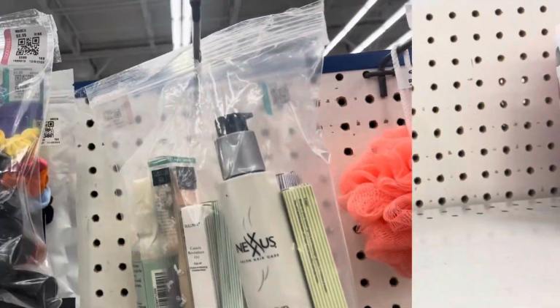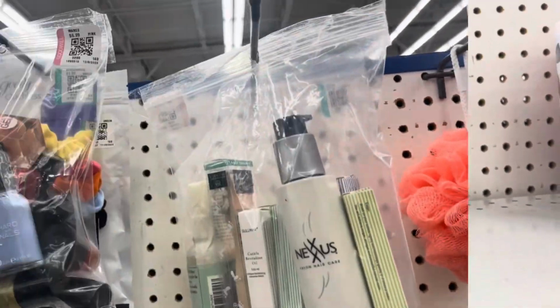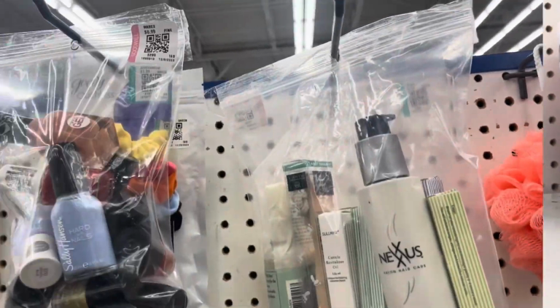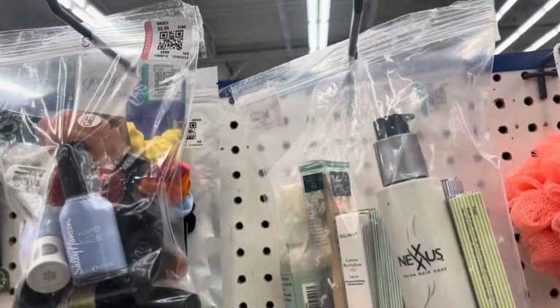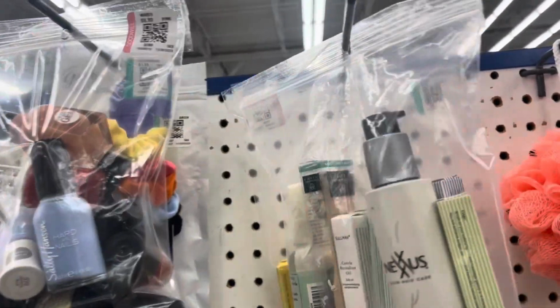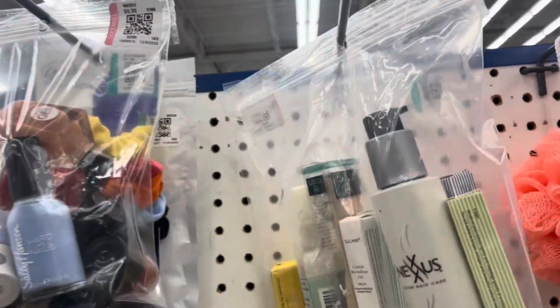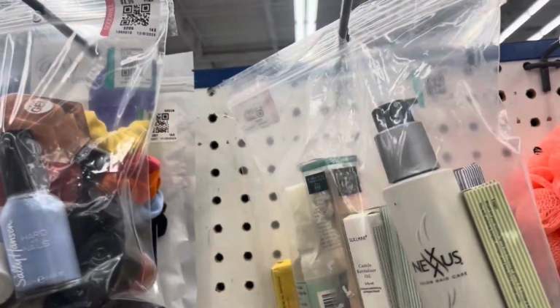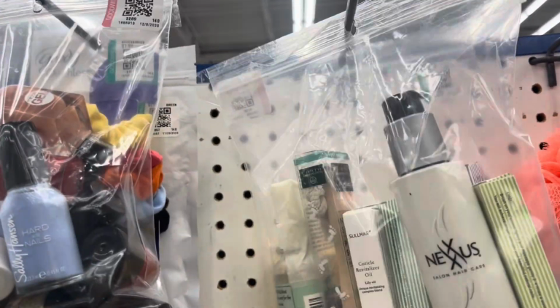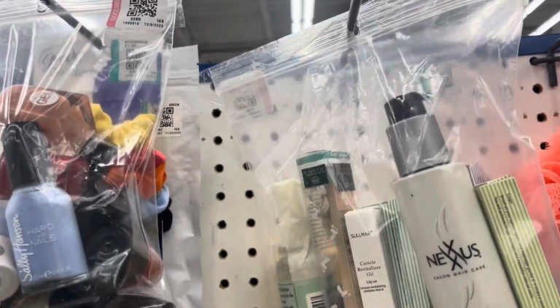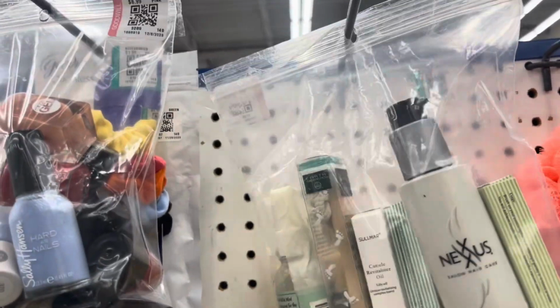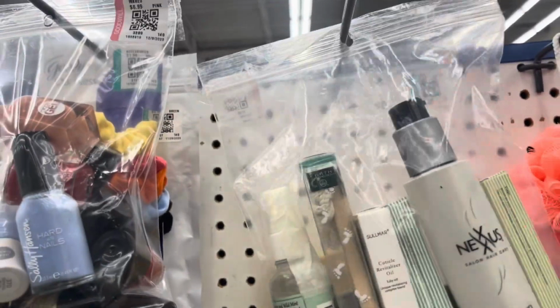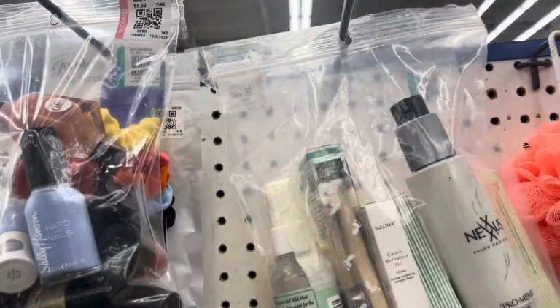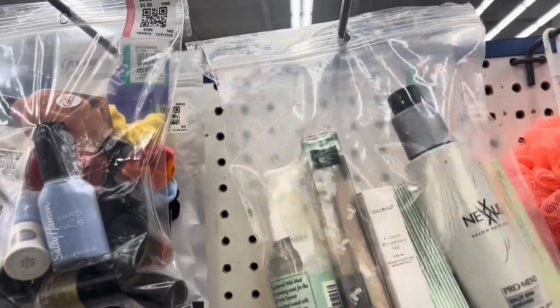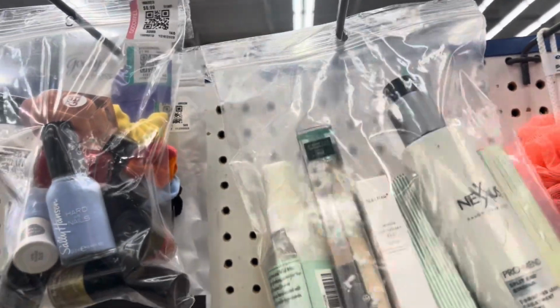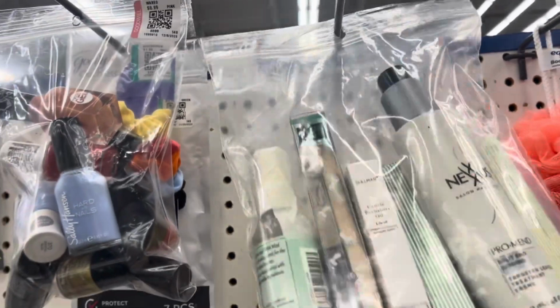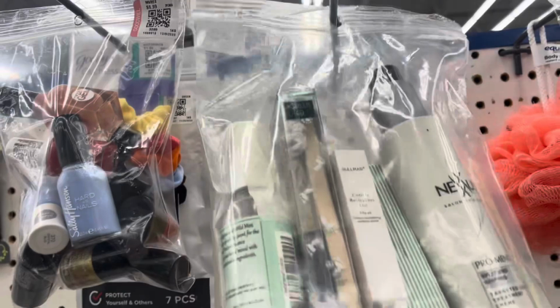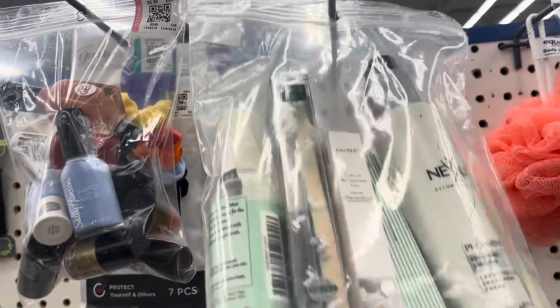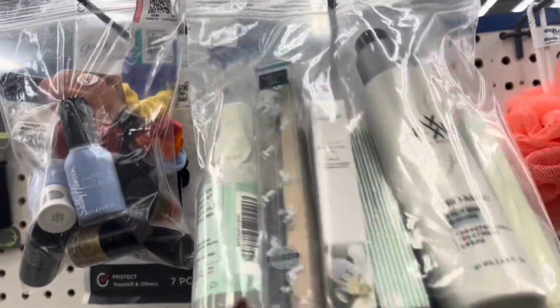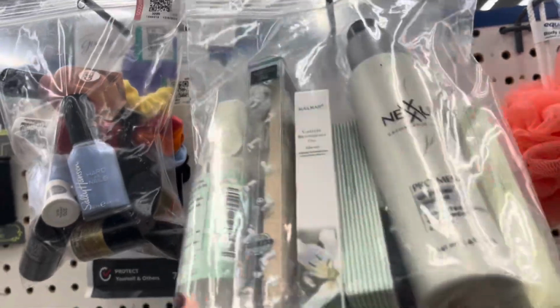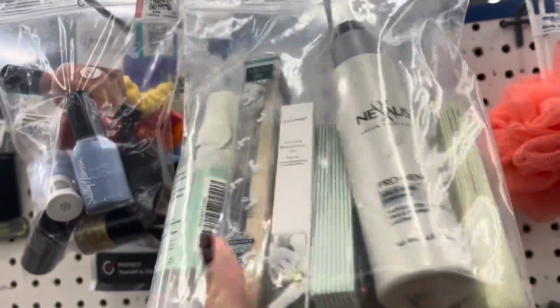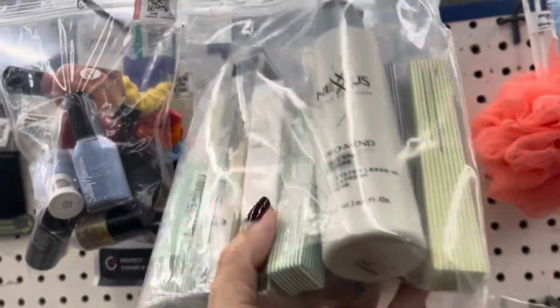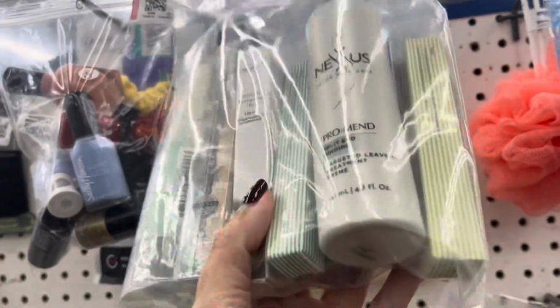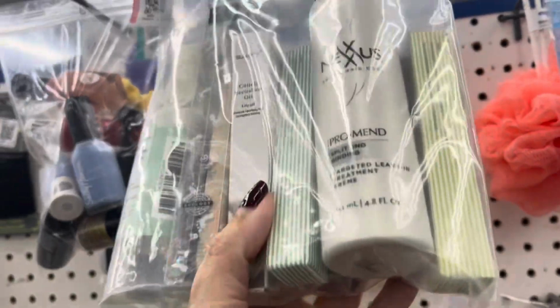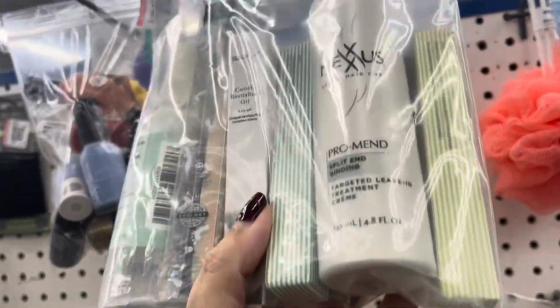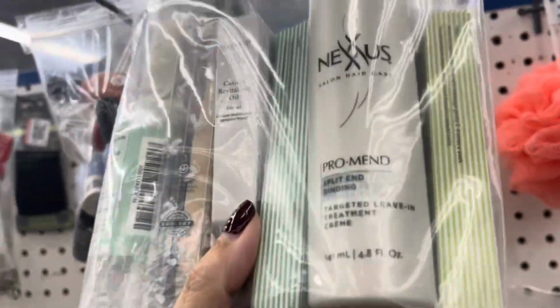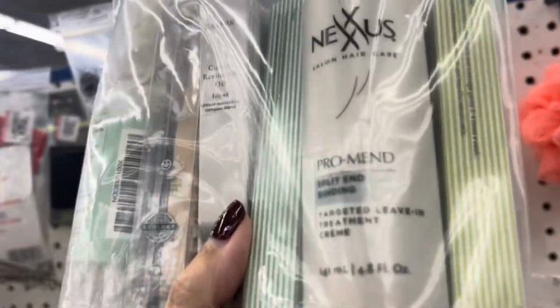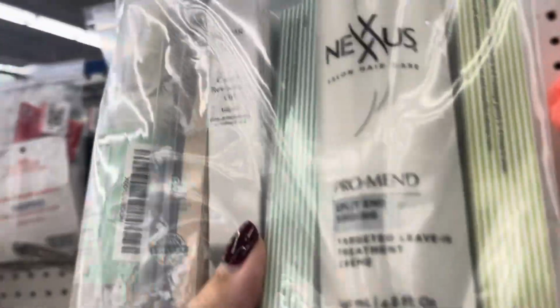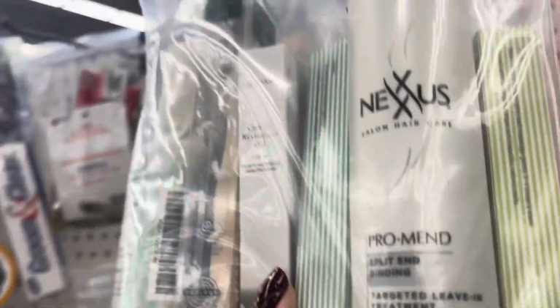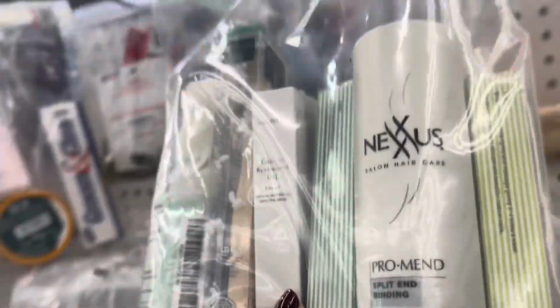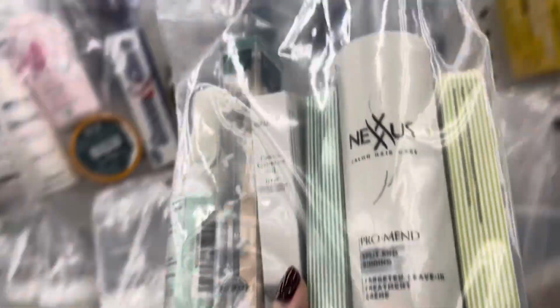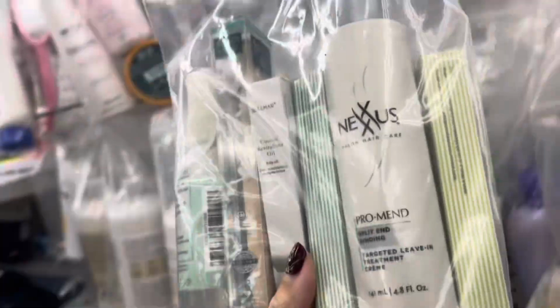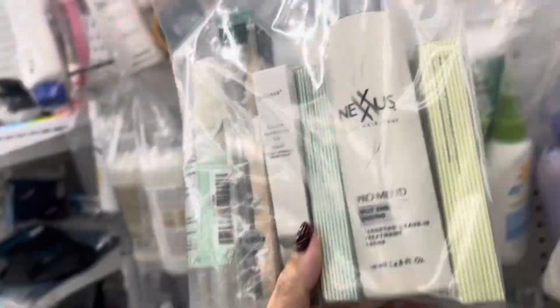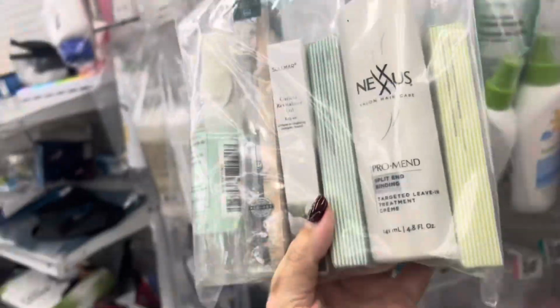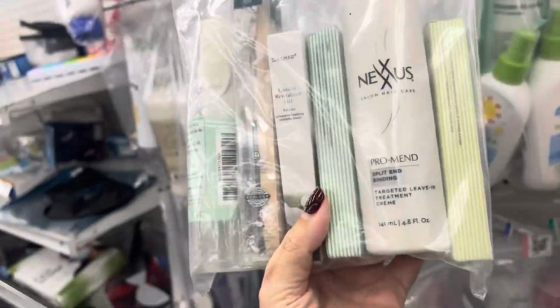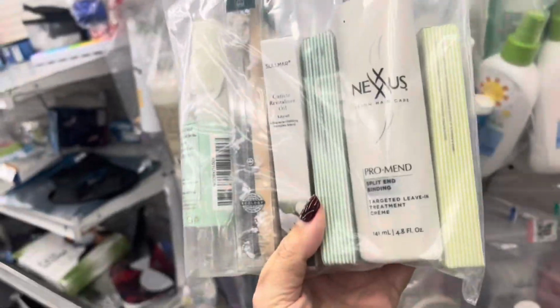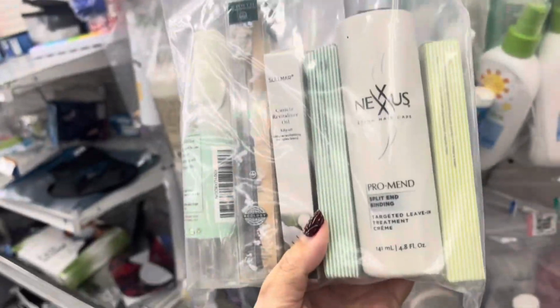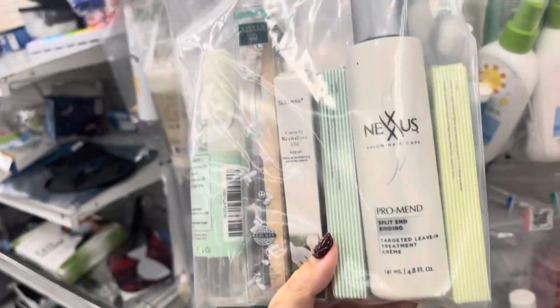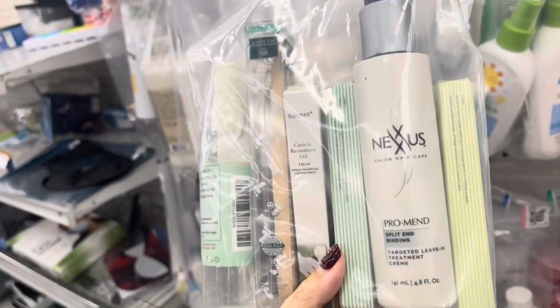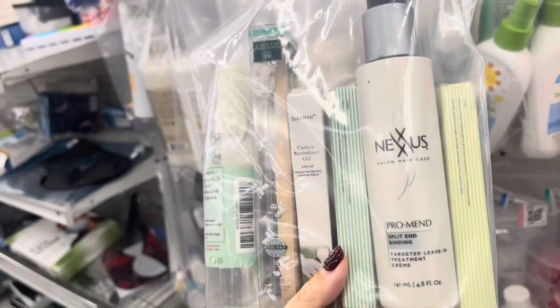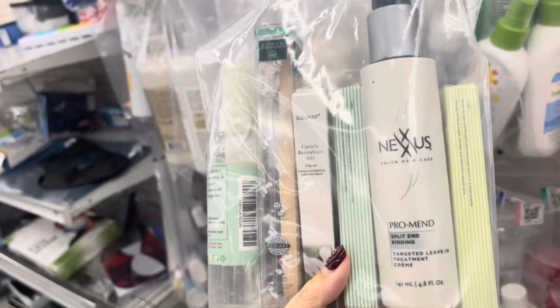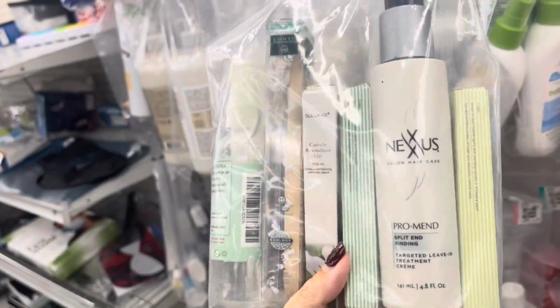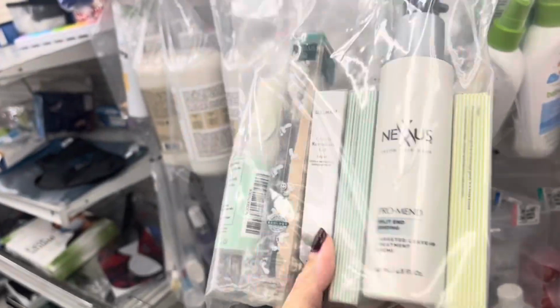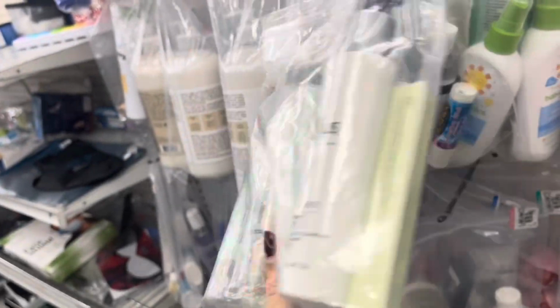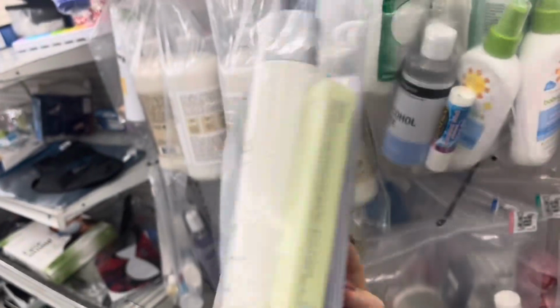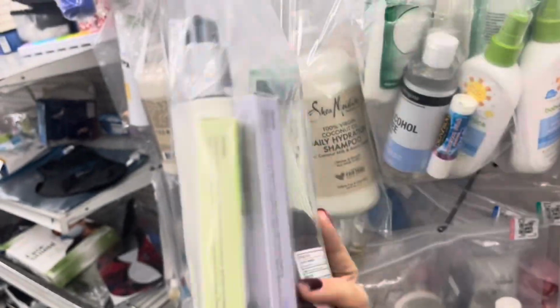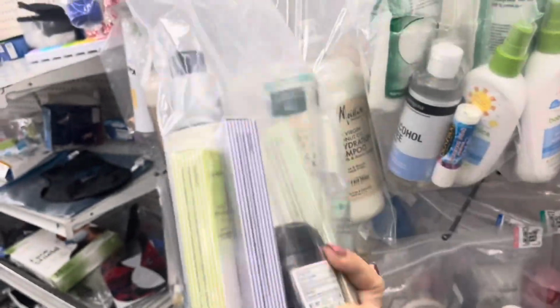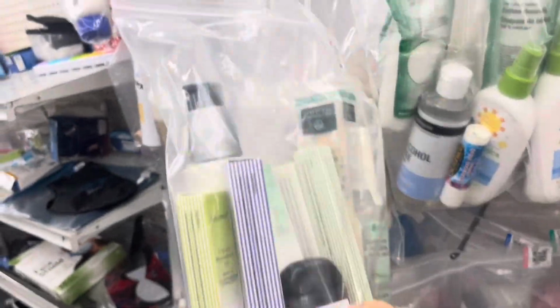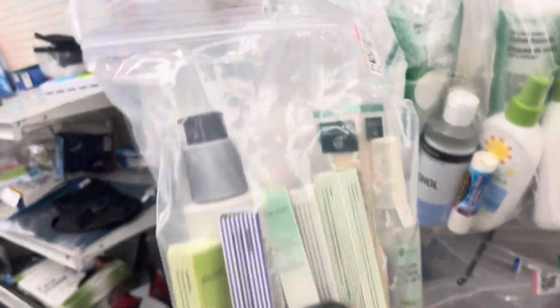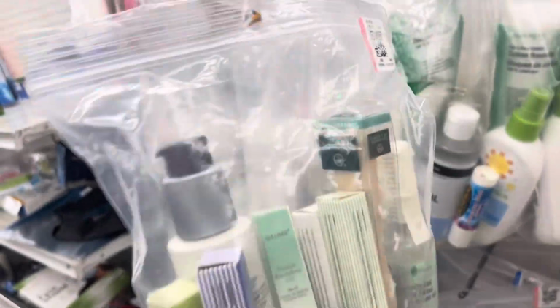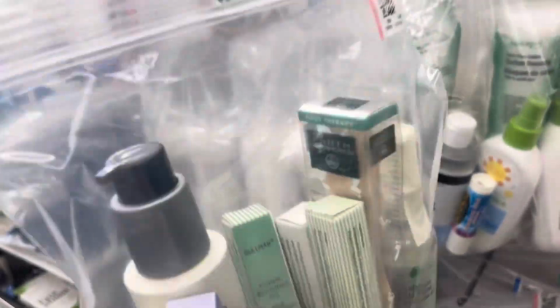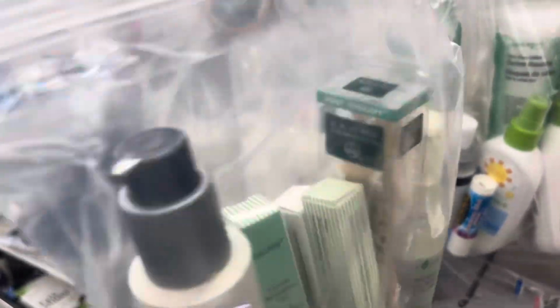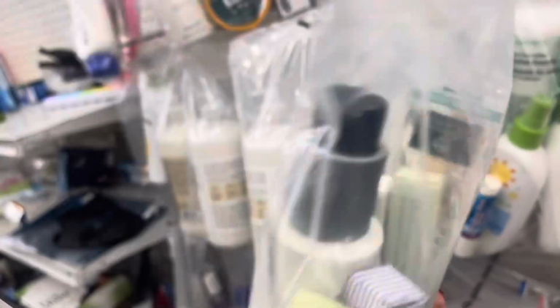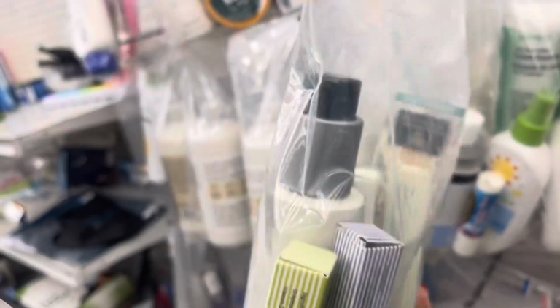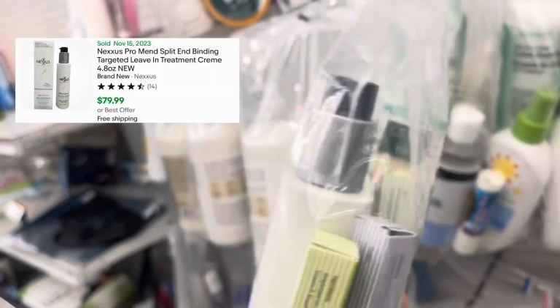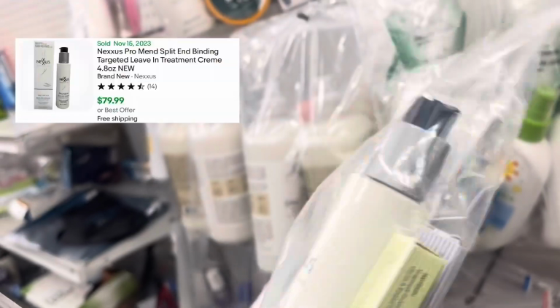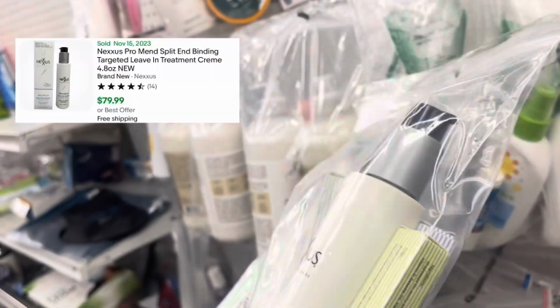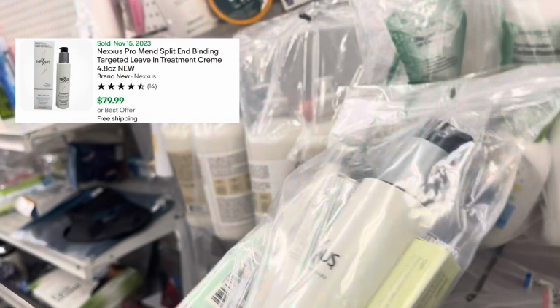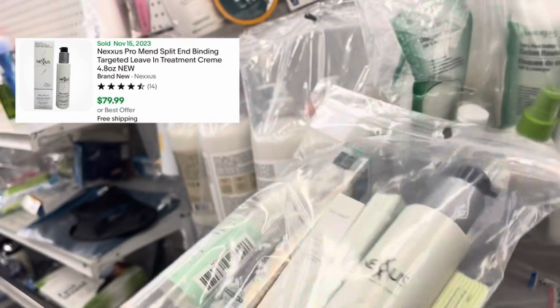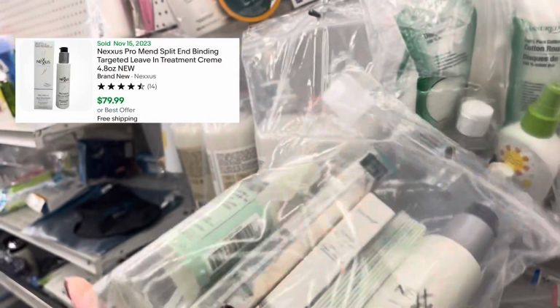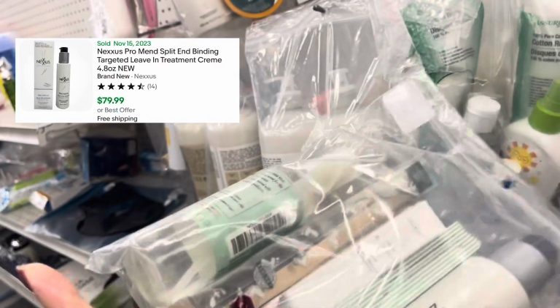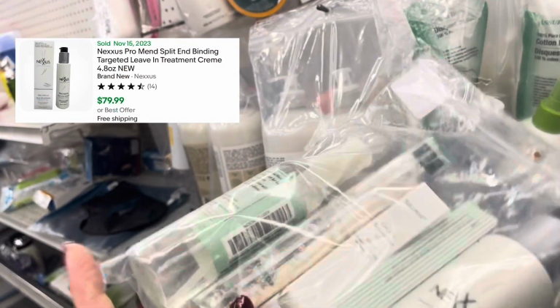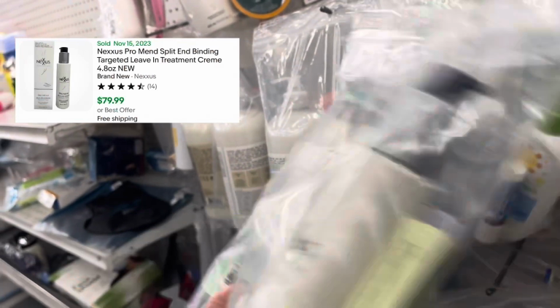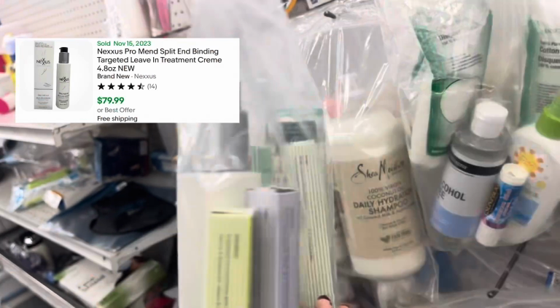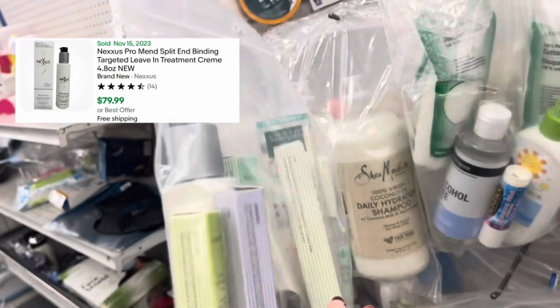I'm always checking eBay comps on Nexus products because they discontinue a lot of their lines — like the Split End Binding, which sells for eighty dollars on eBay.